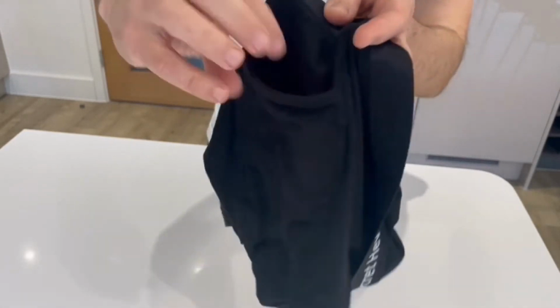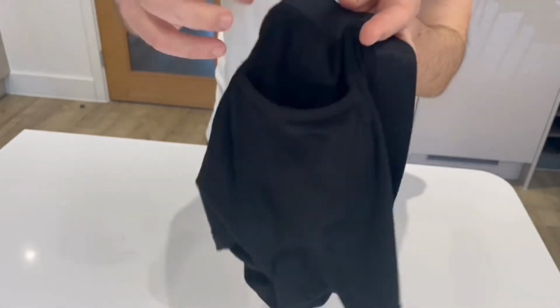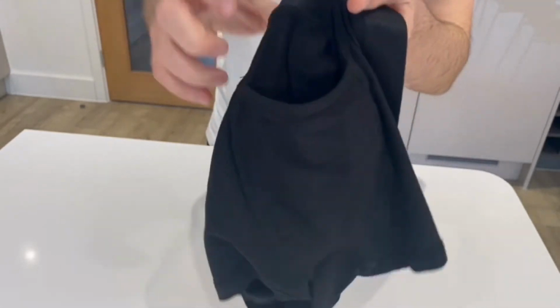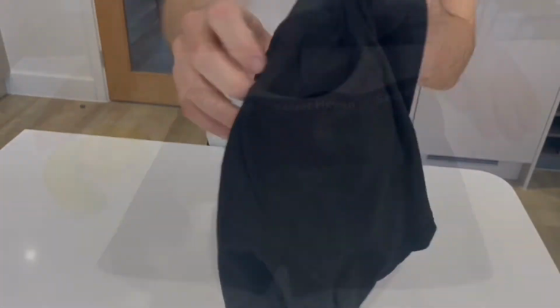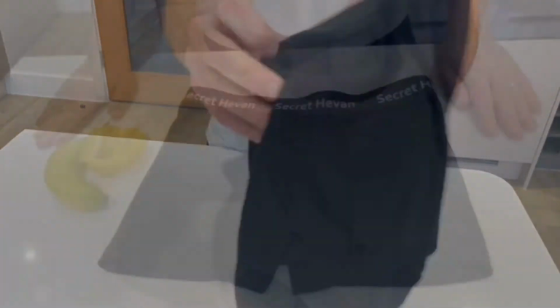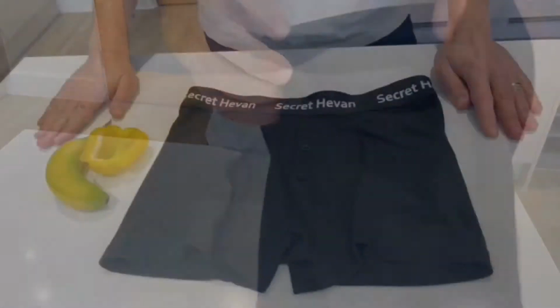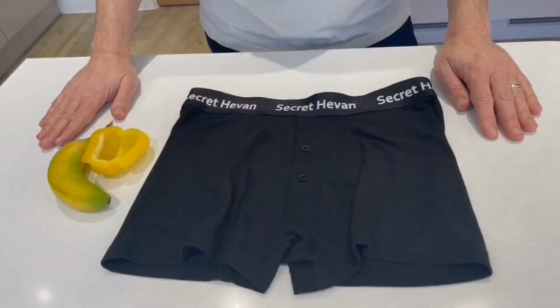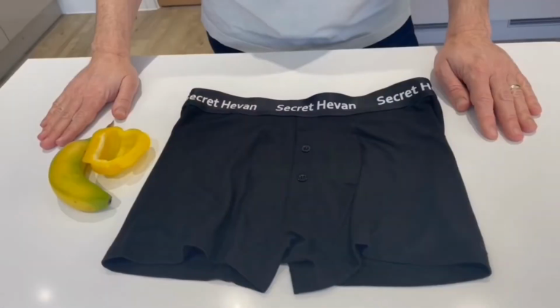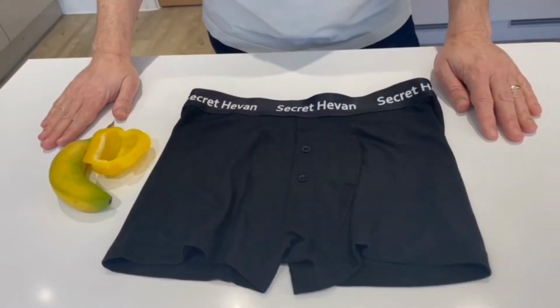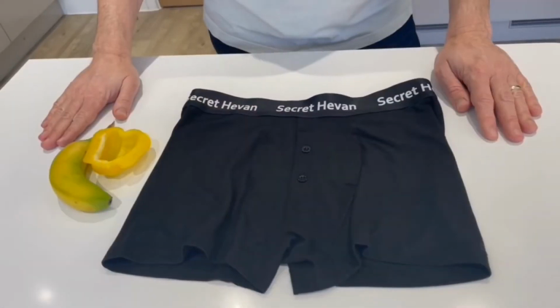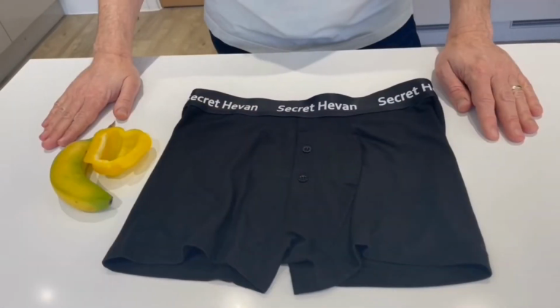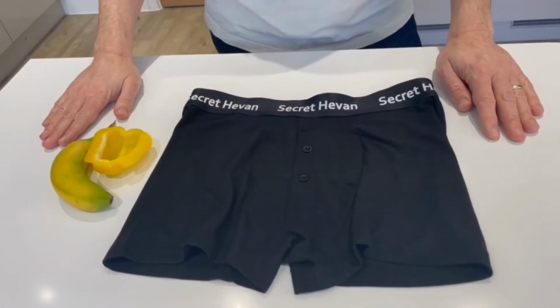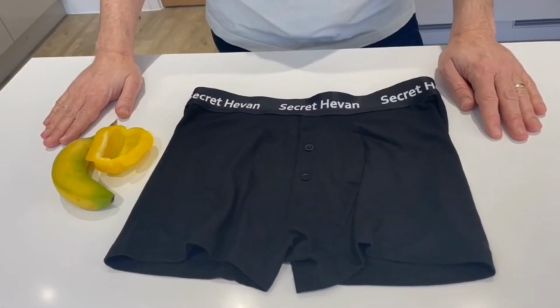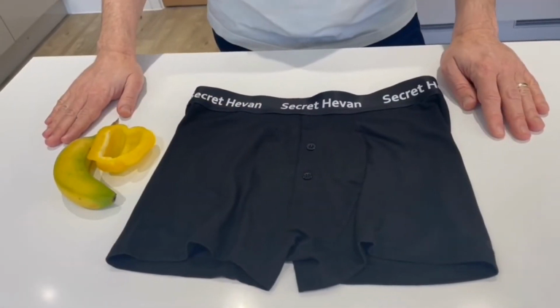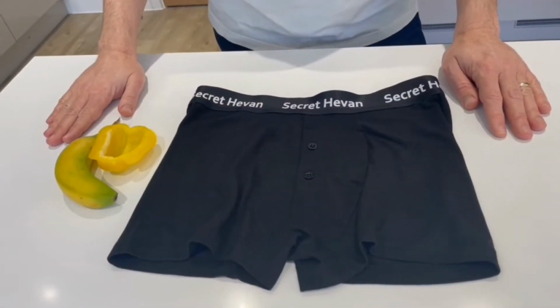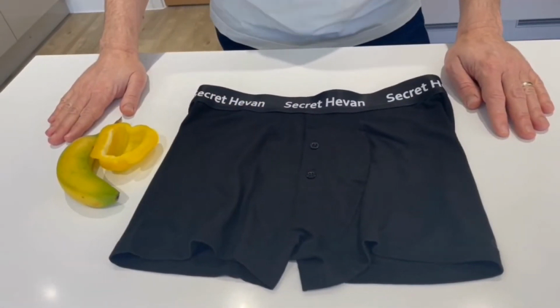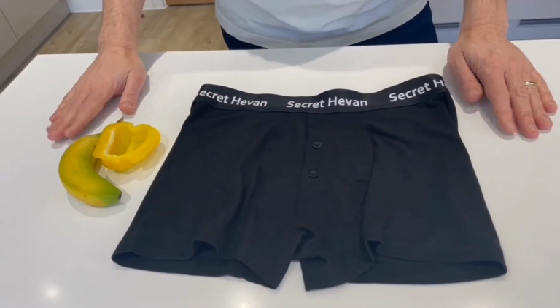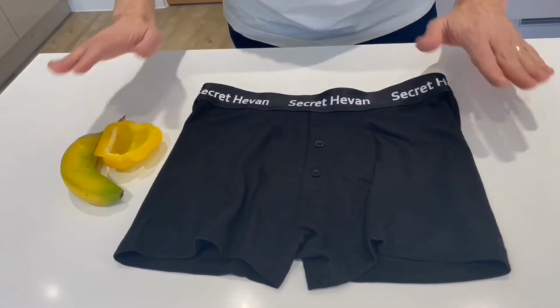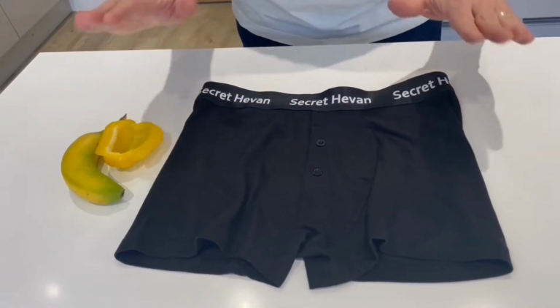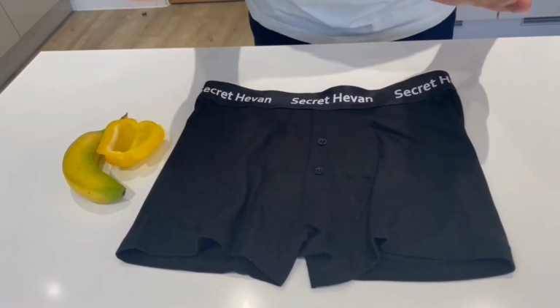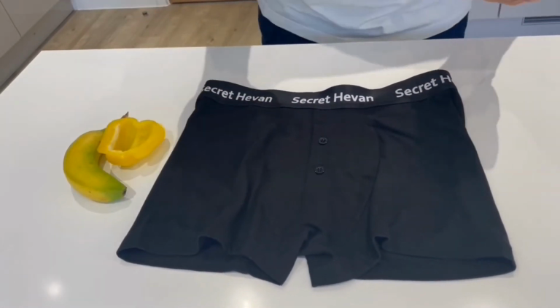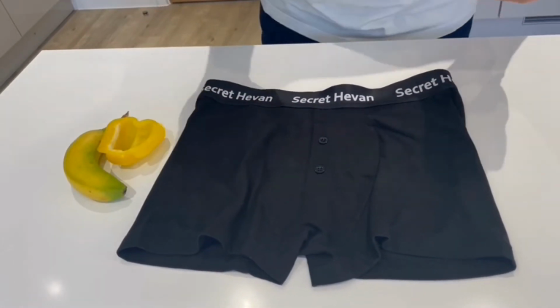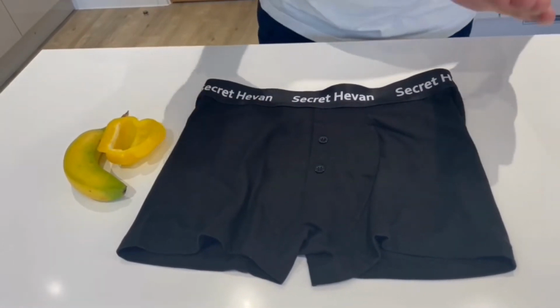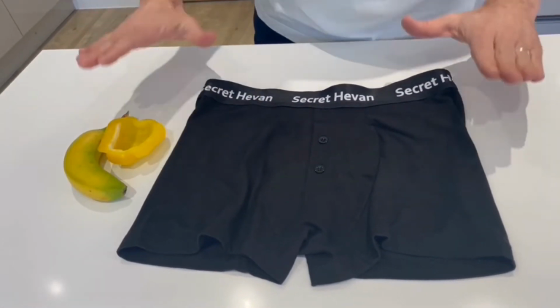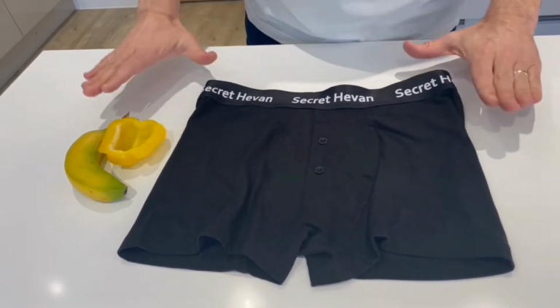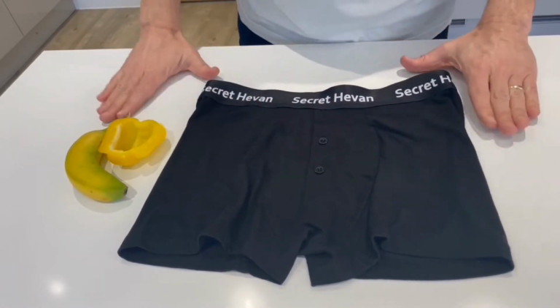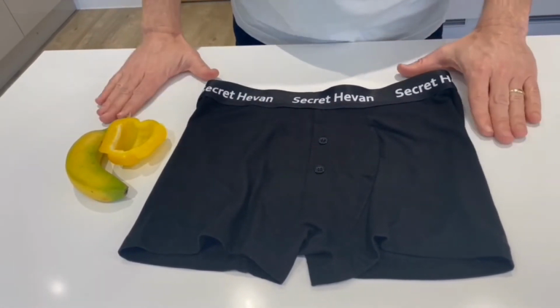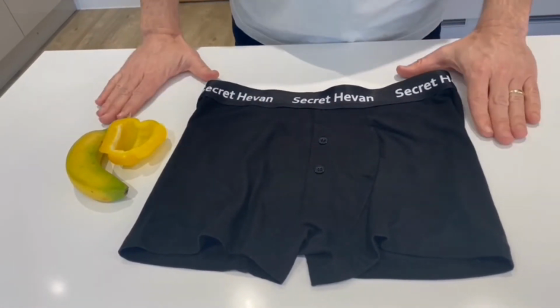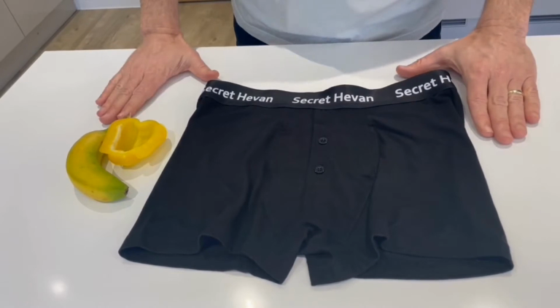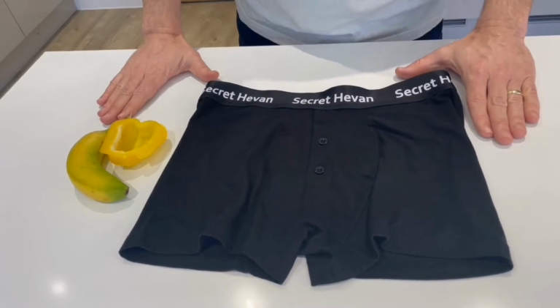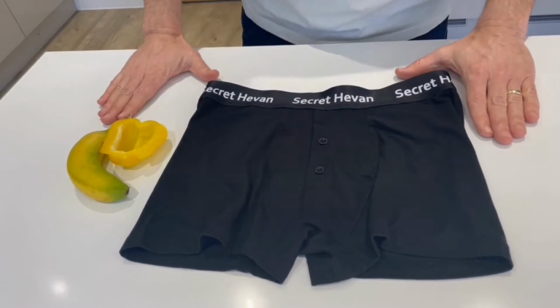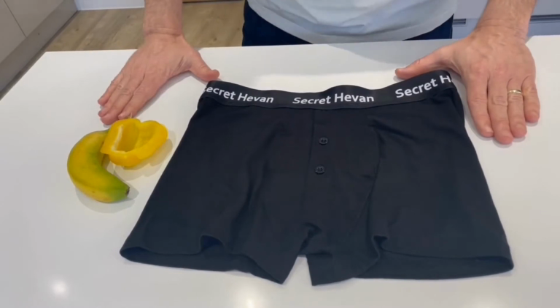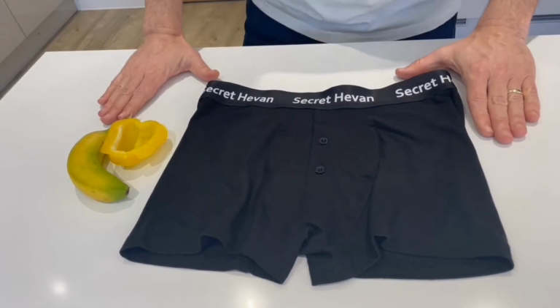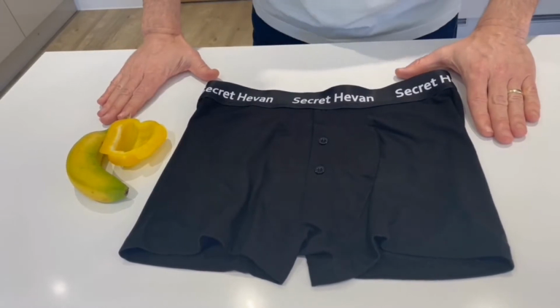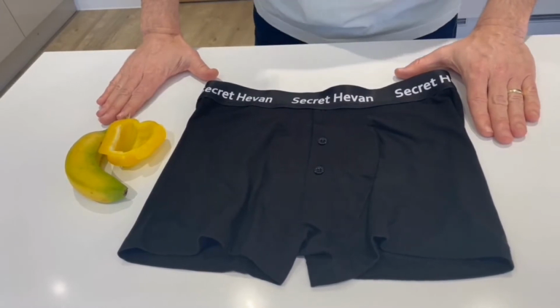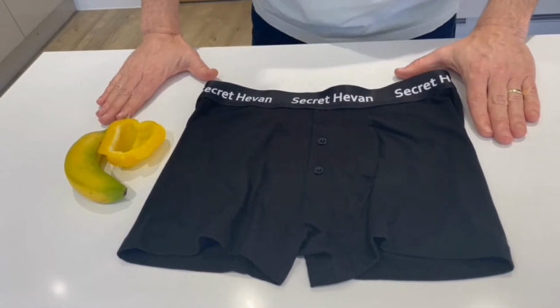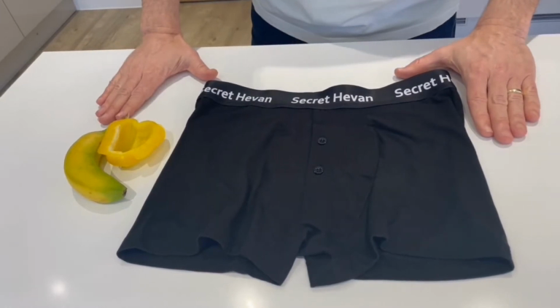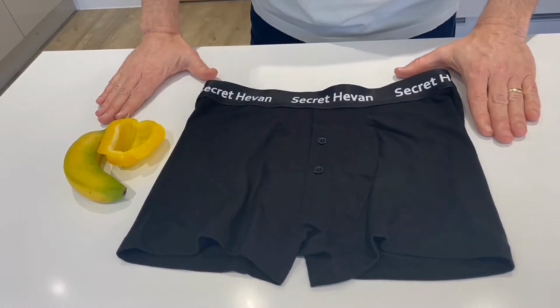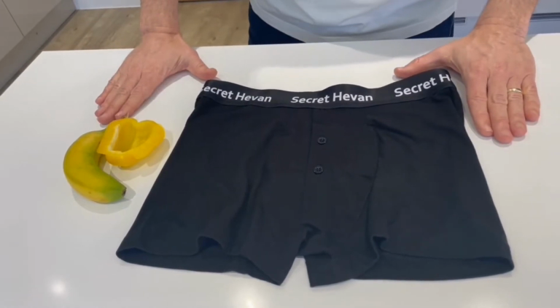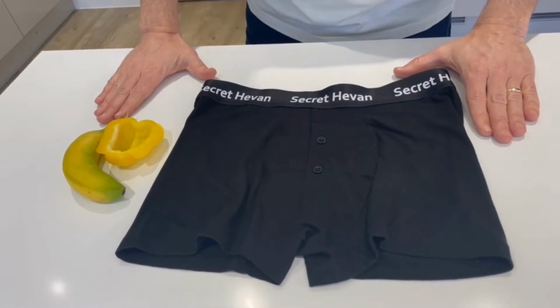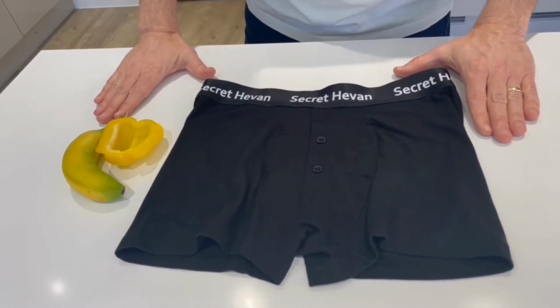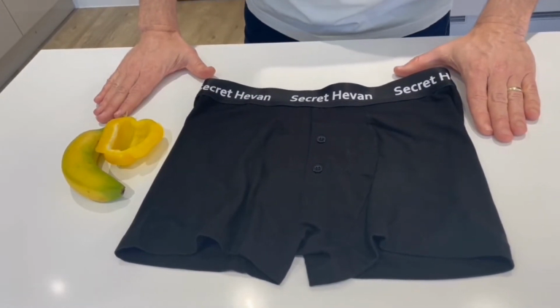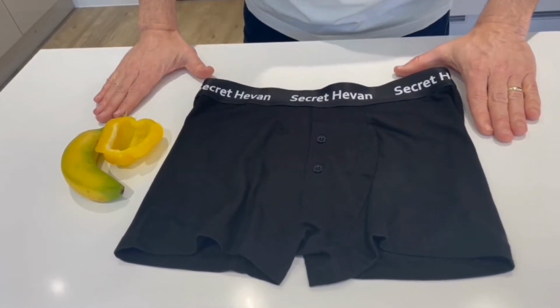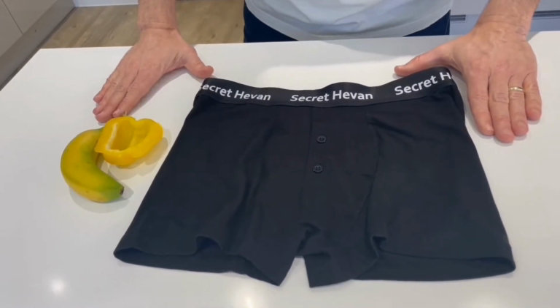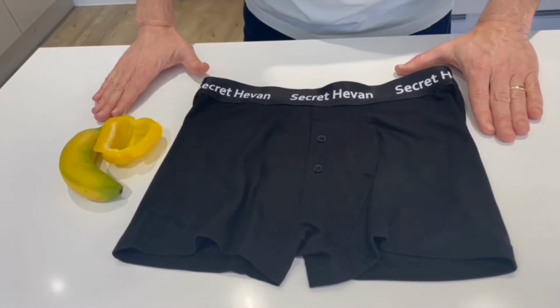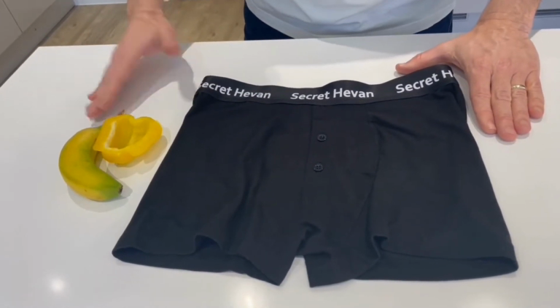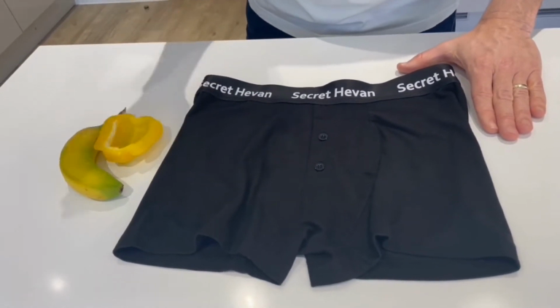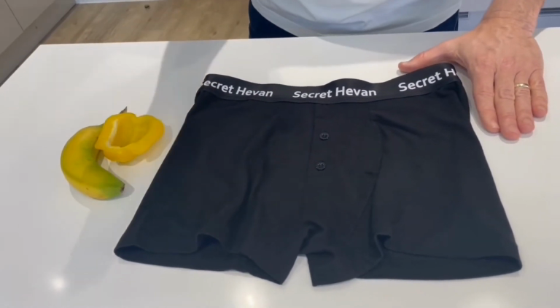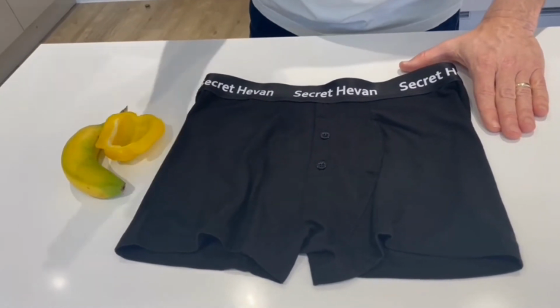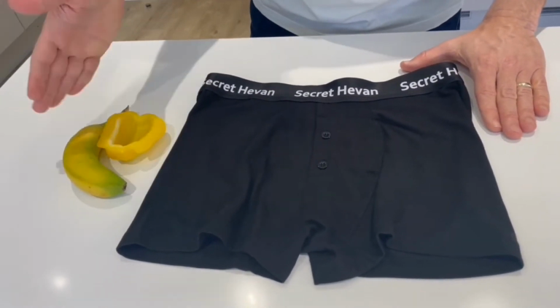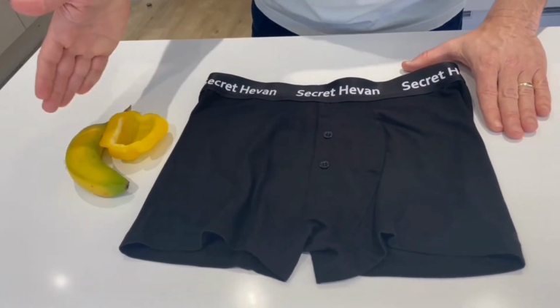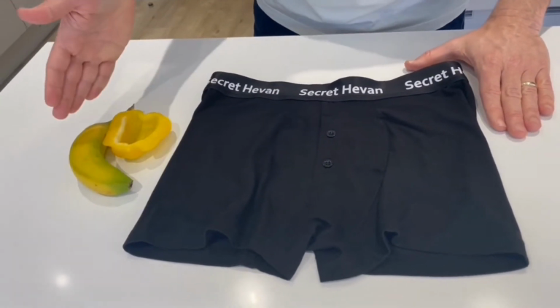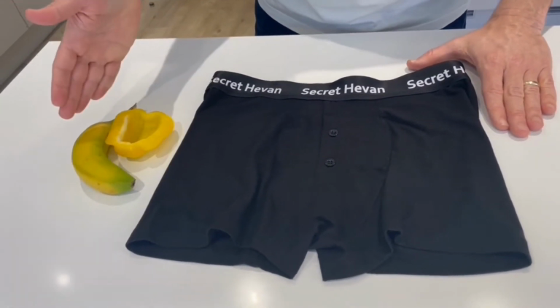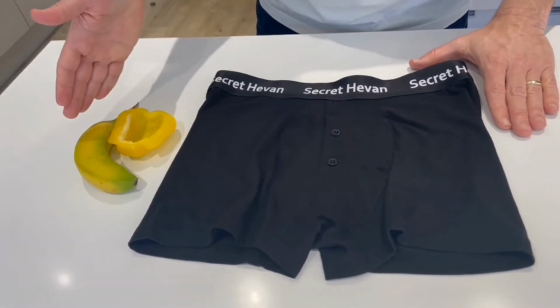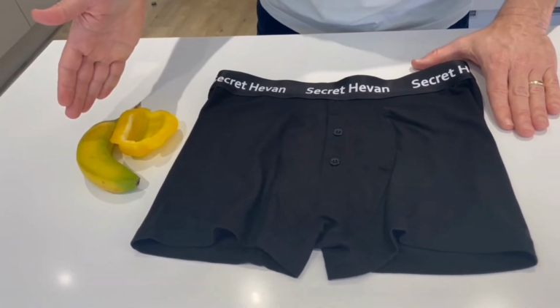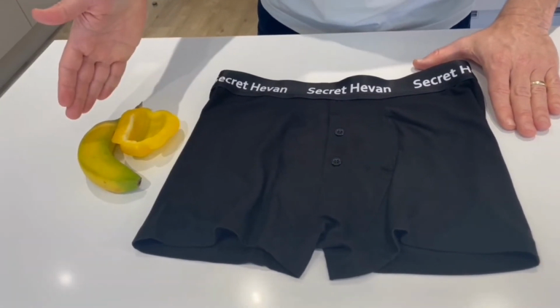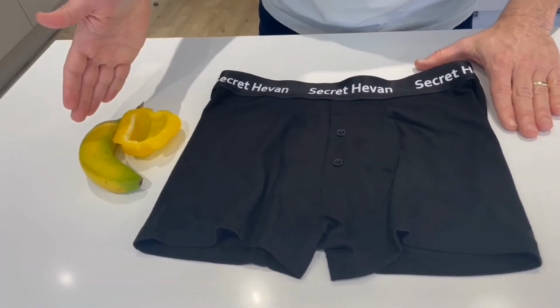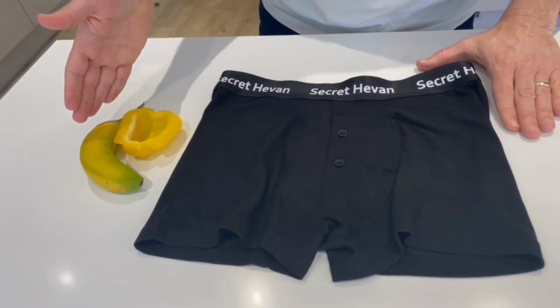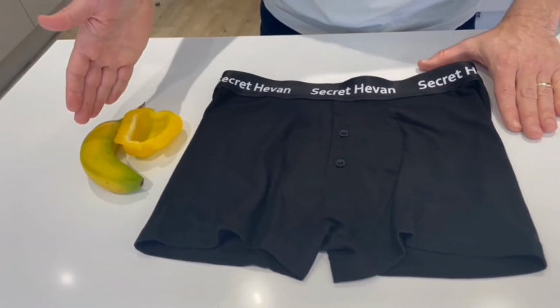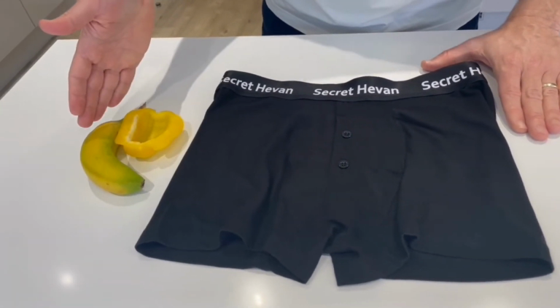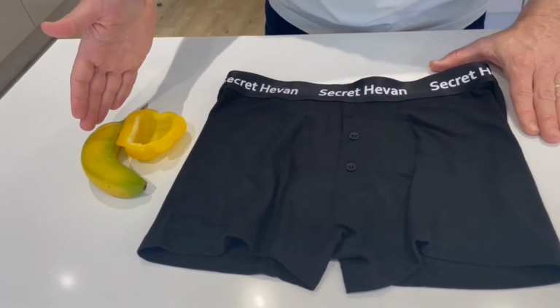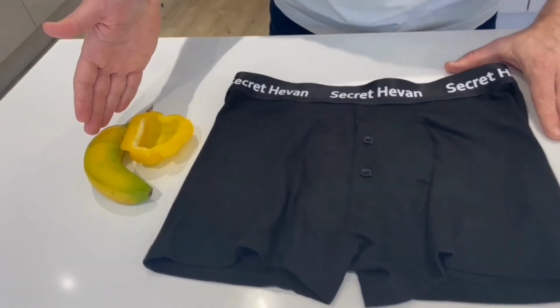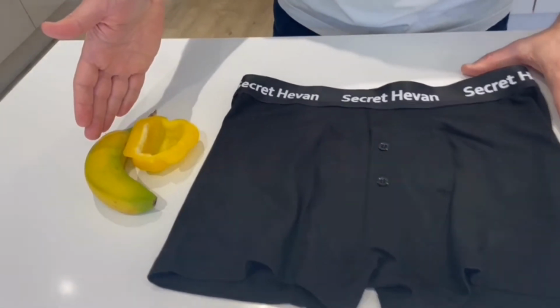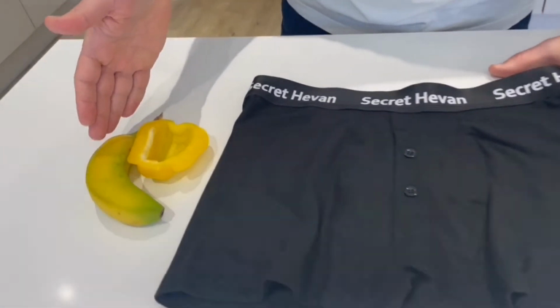I'm going to be demonstrating how this works, but I won't be using a real packer. Instead I've got some fresh fruit and veggies over here instead.